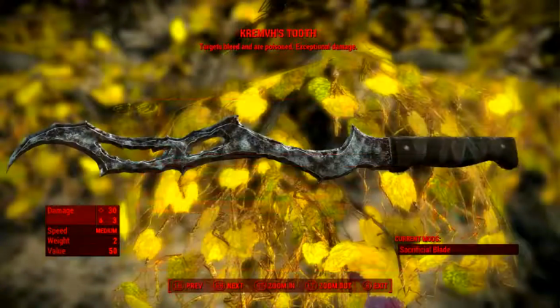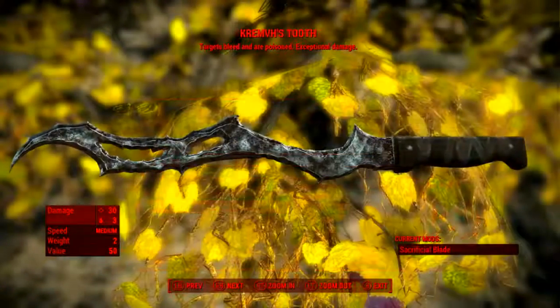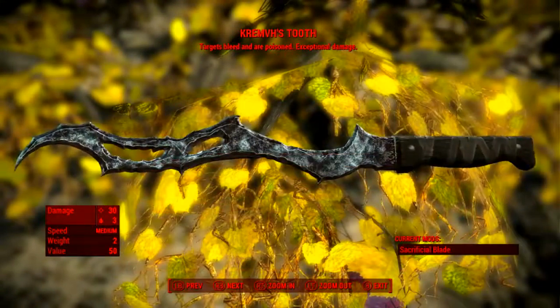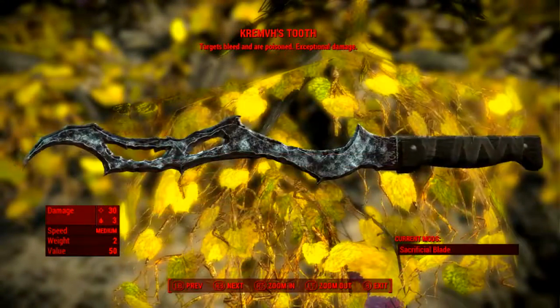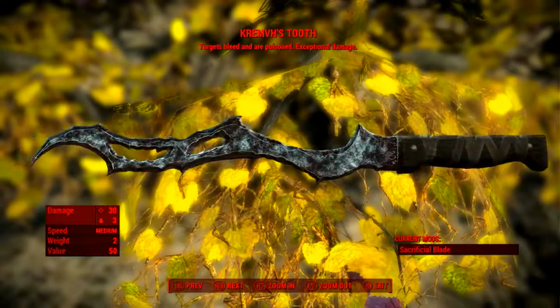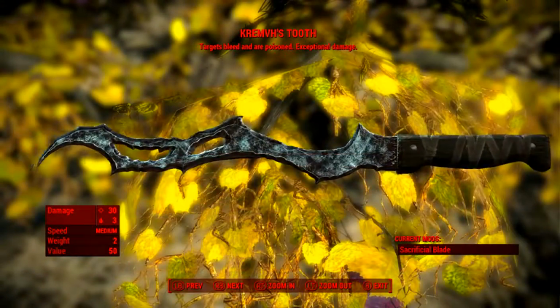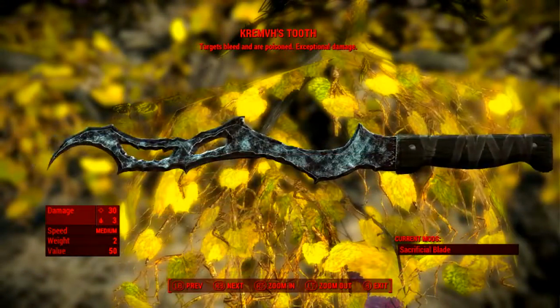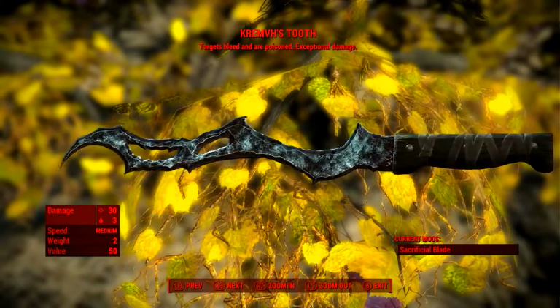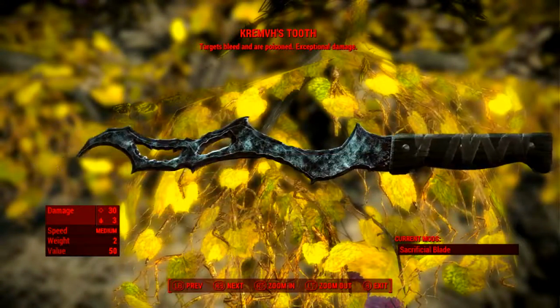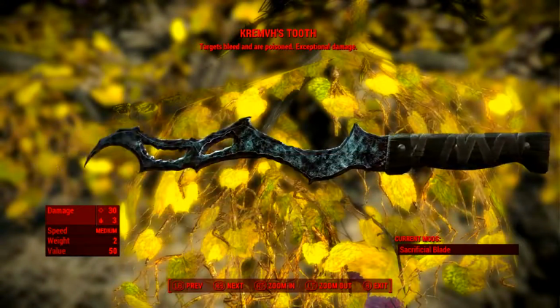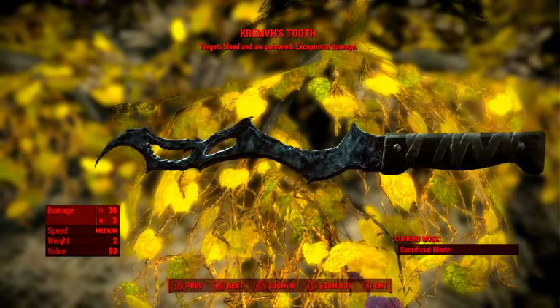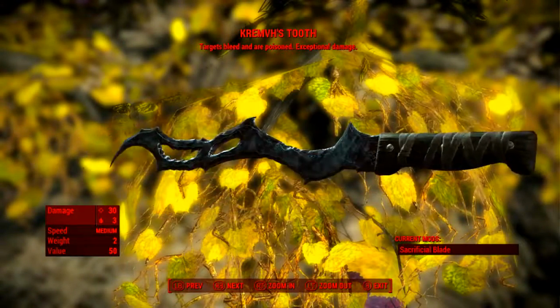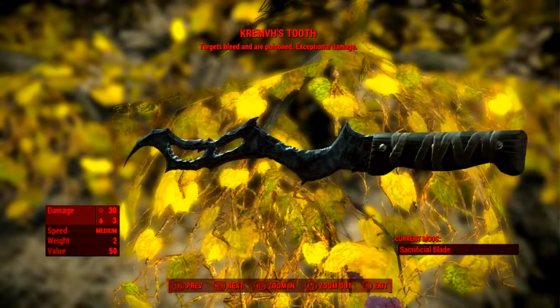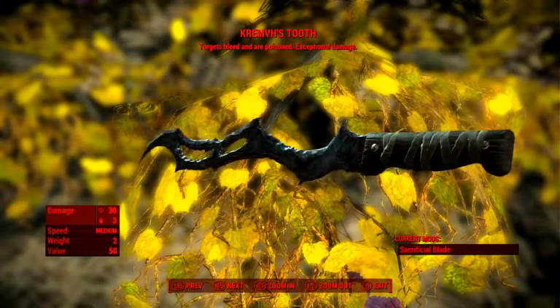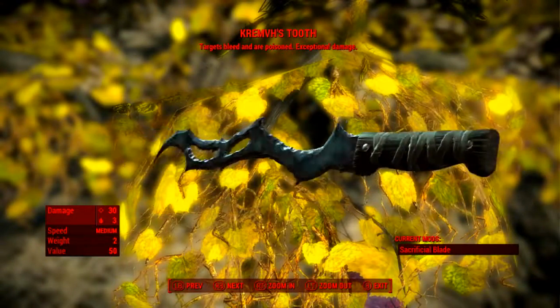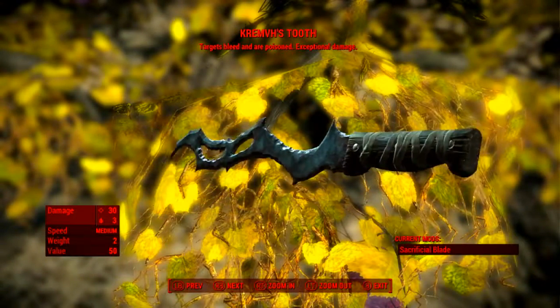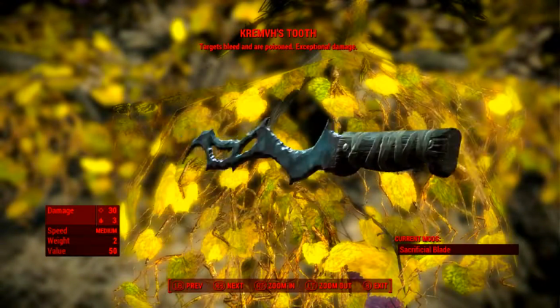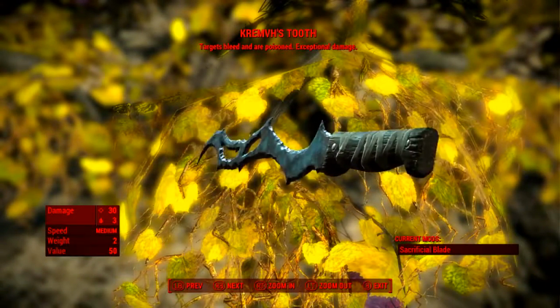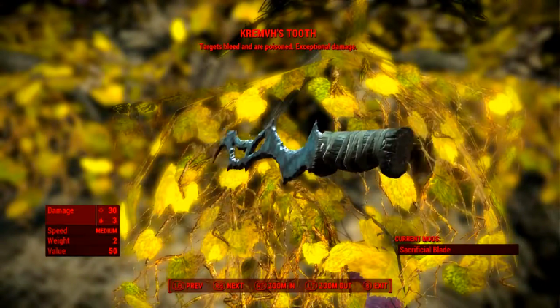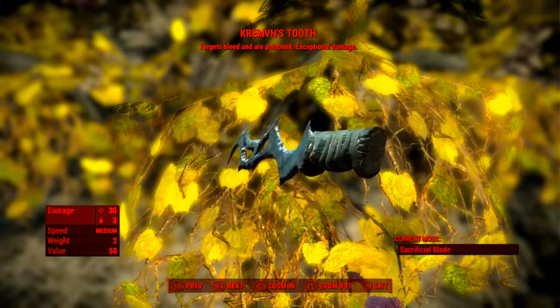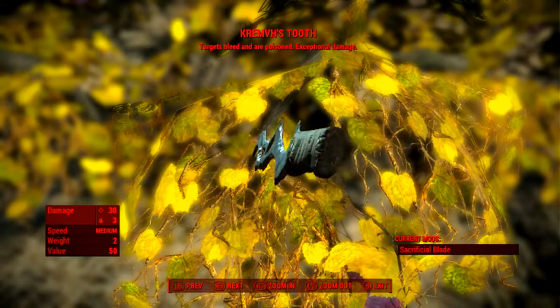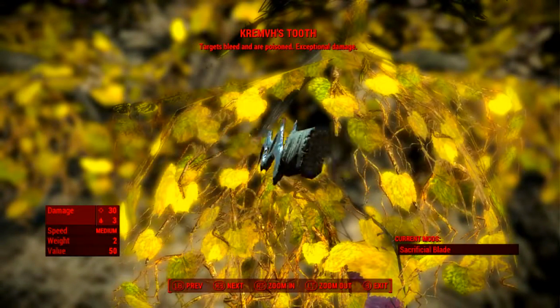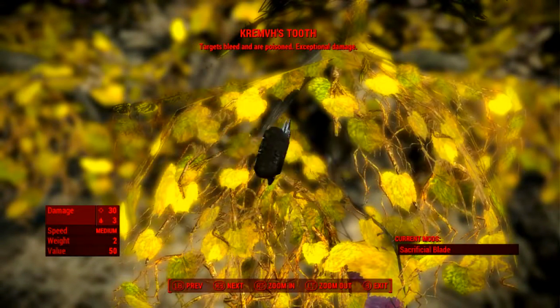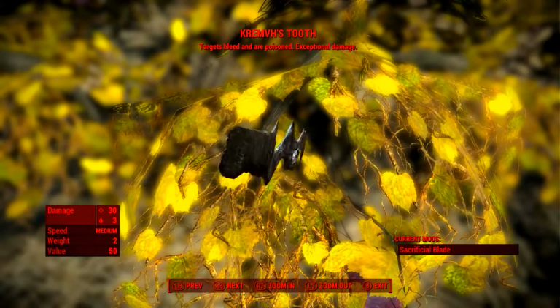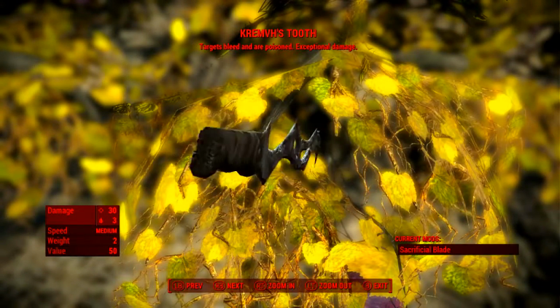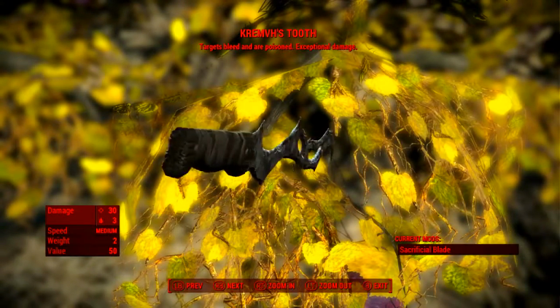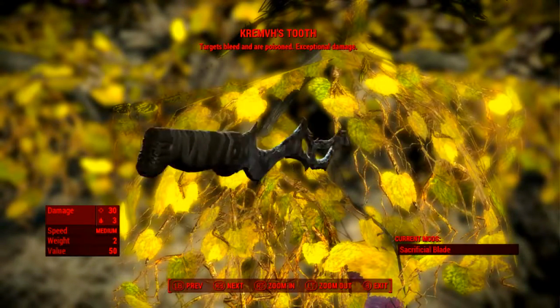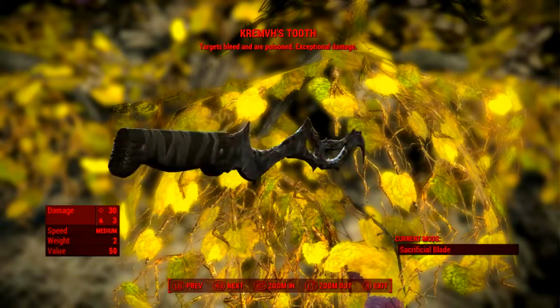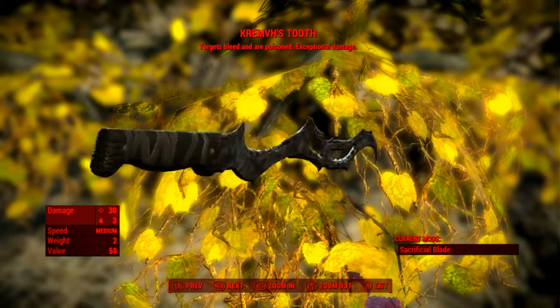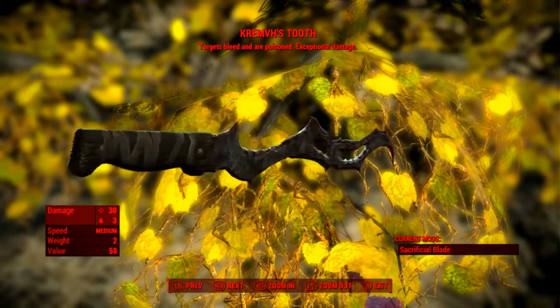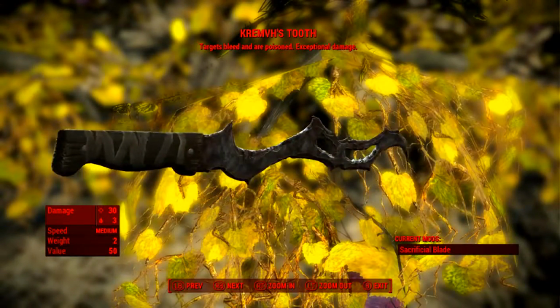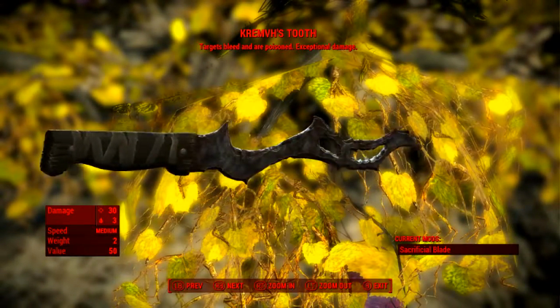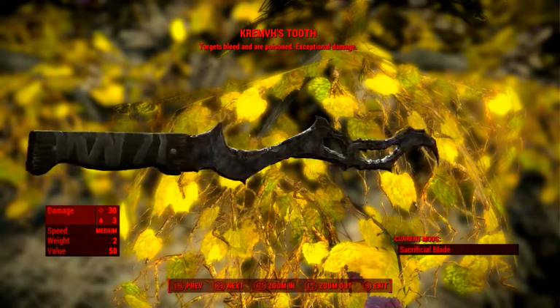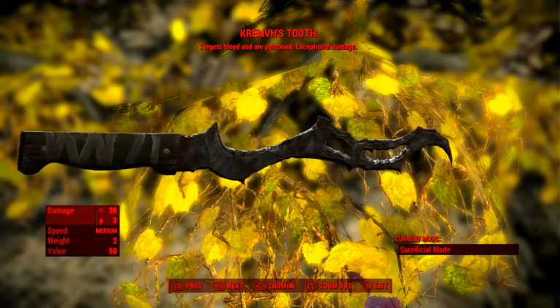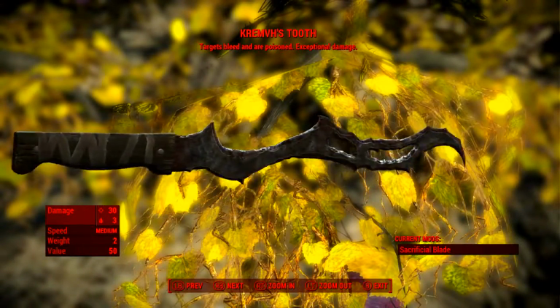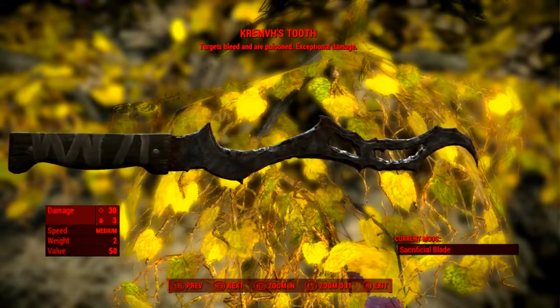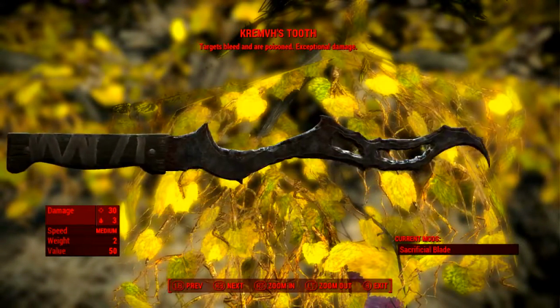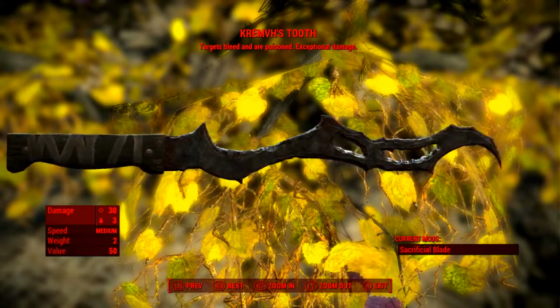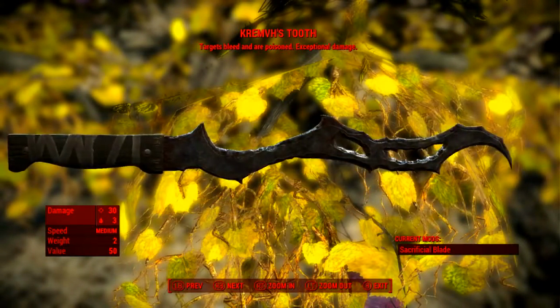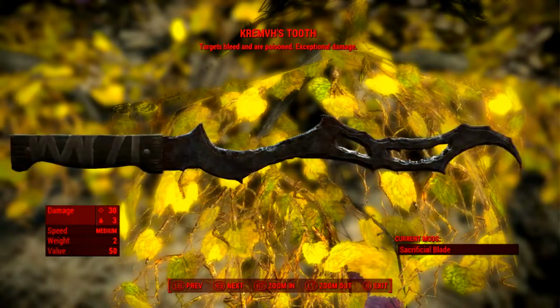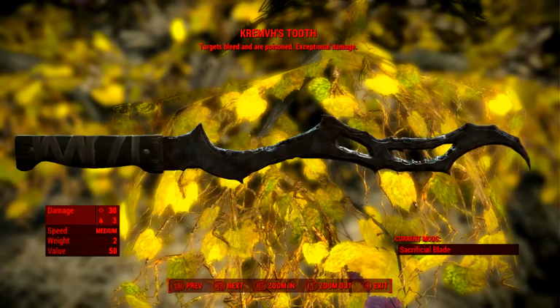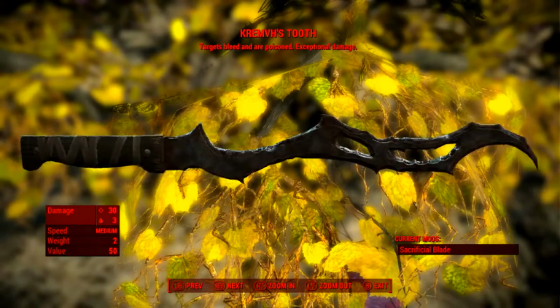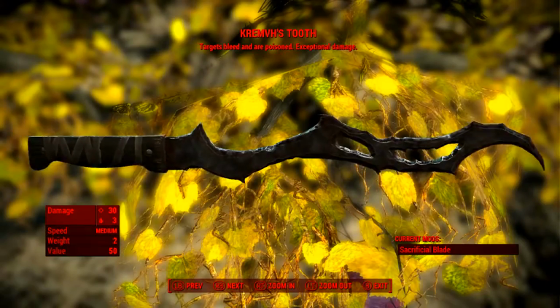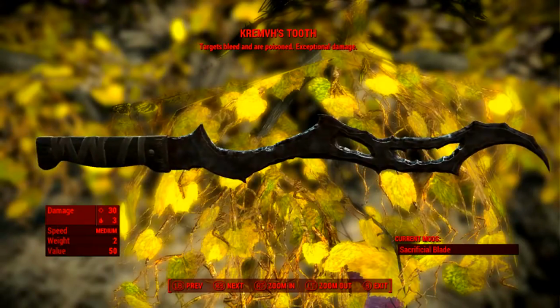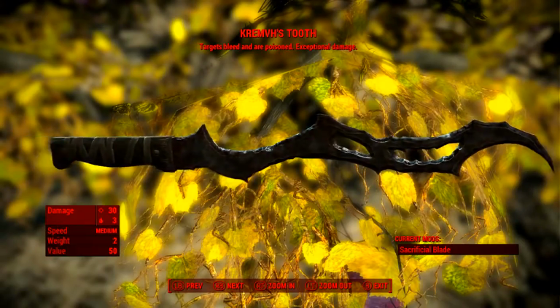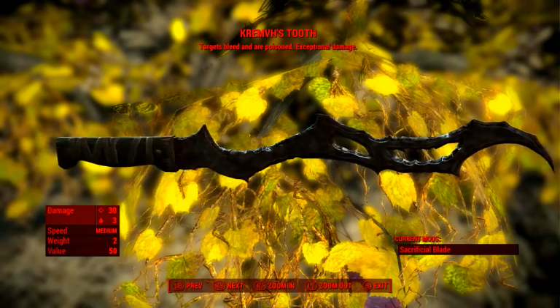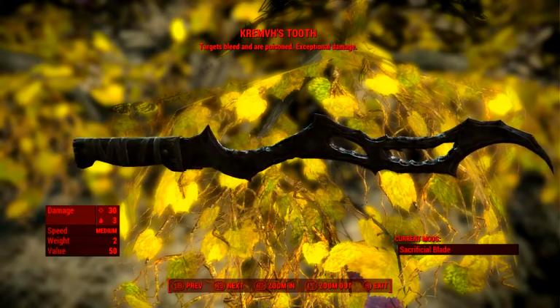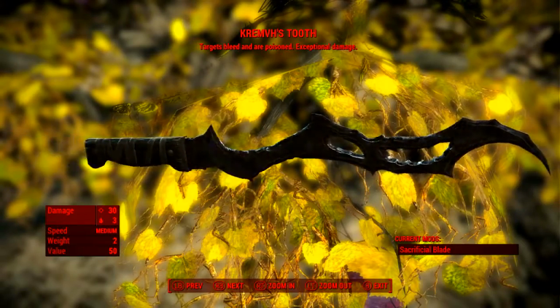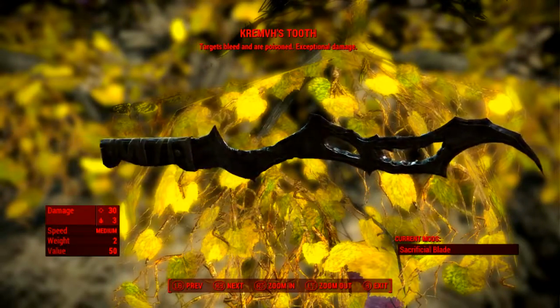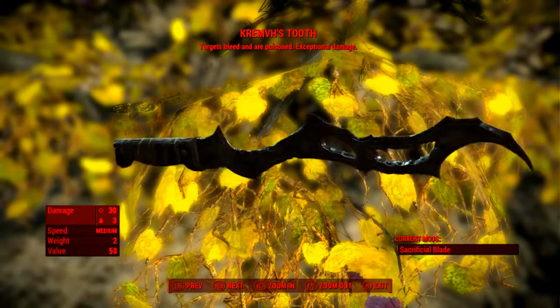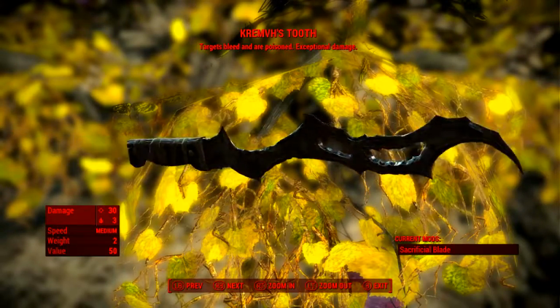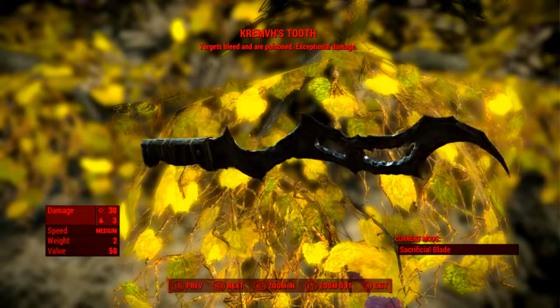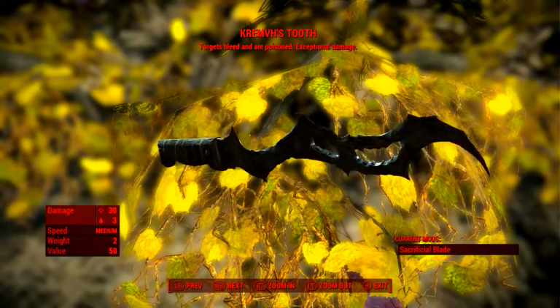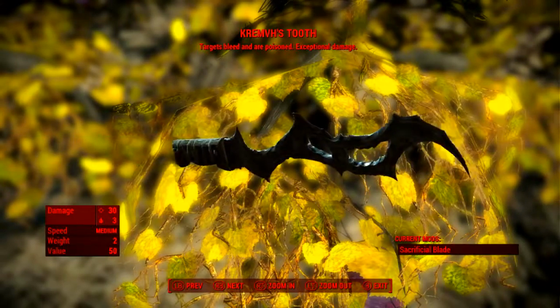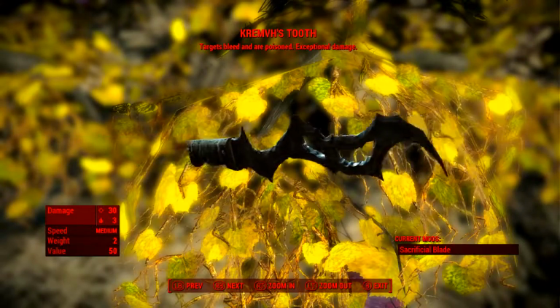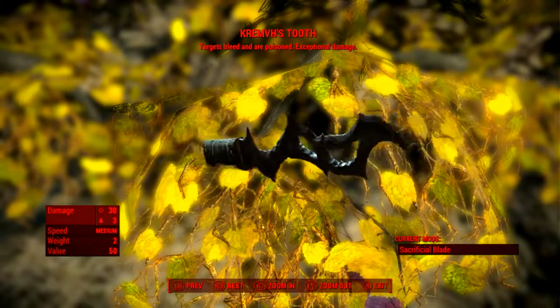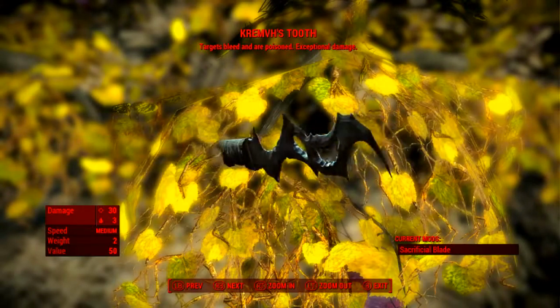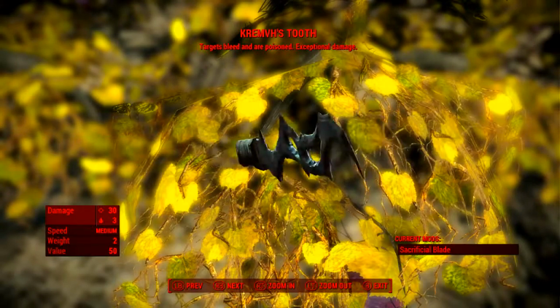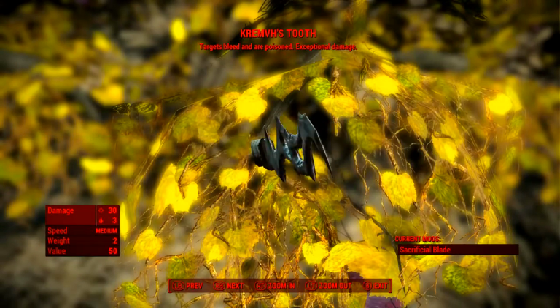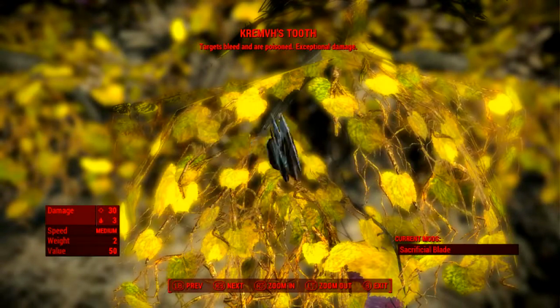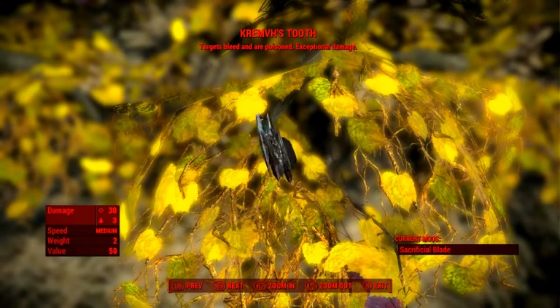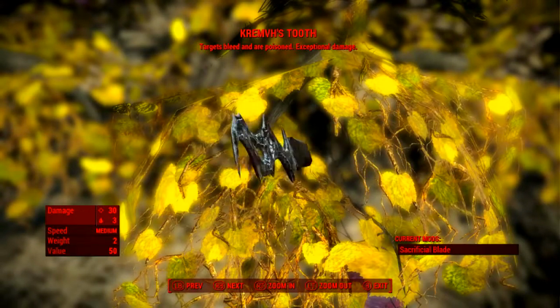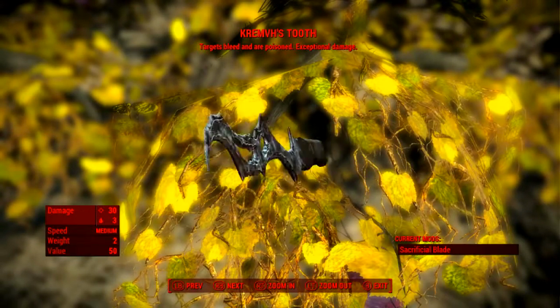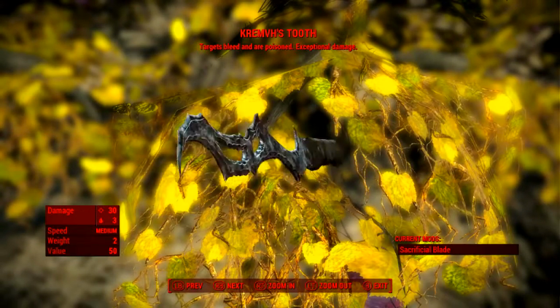Up at the top of the middle we can see Krem's Tooth: targets bleed and are poisoned. Exceptional damage.